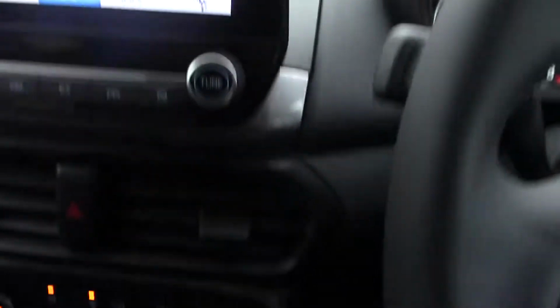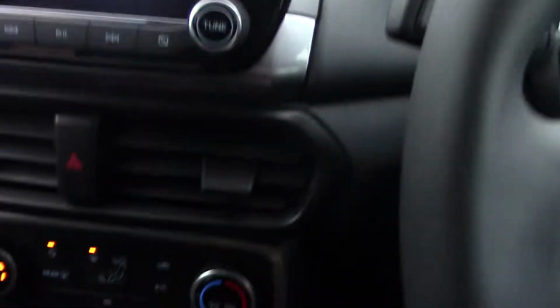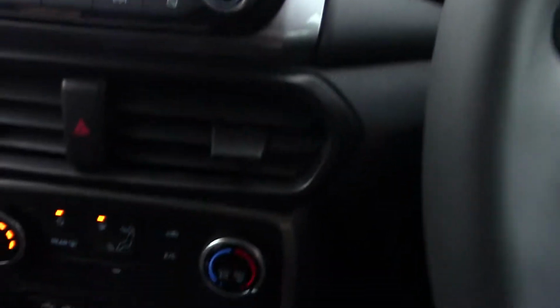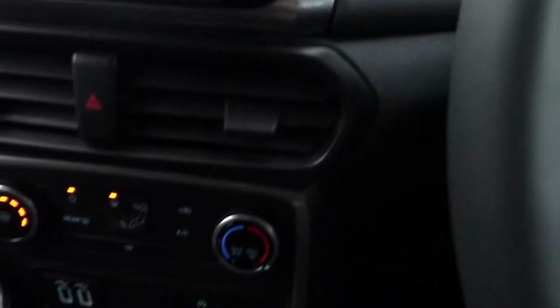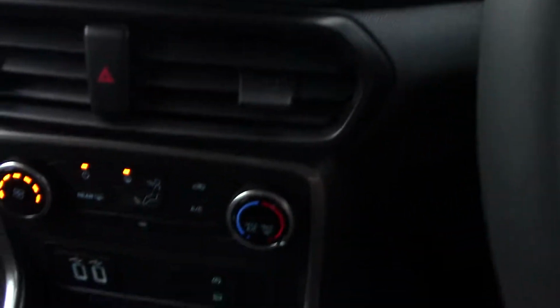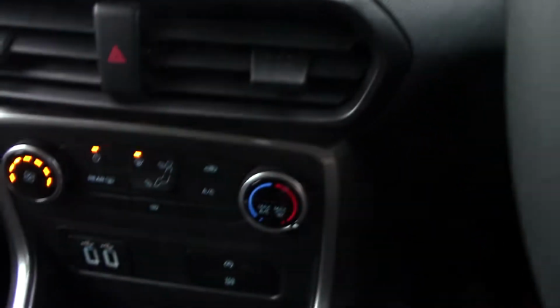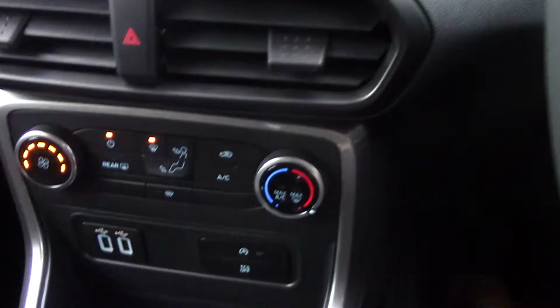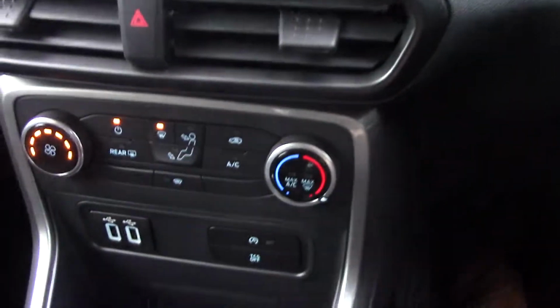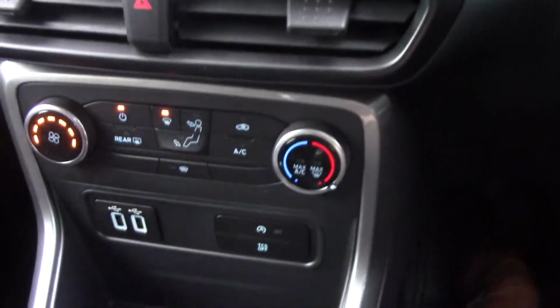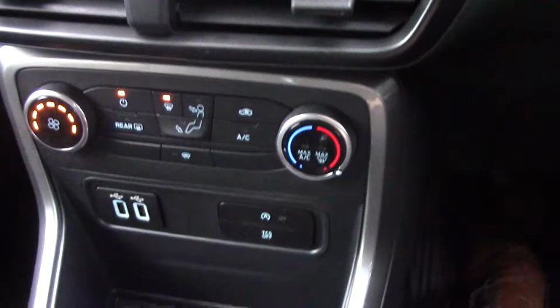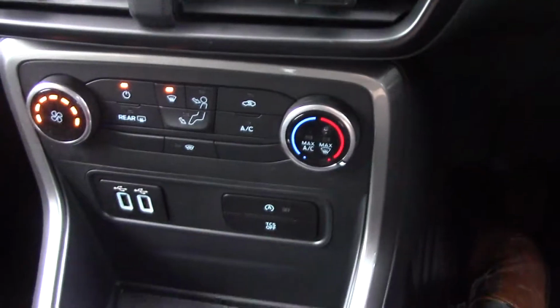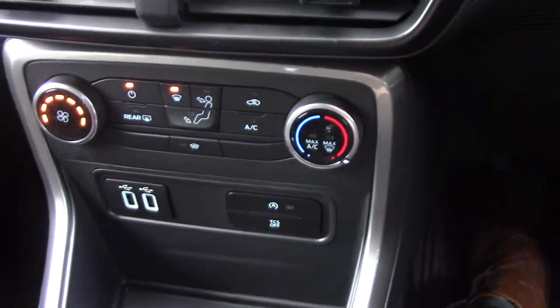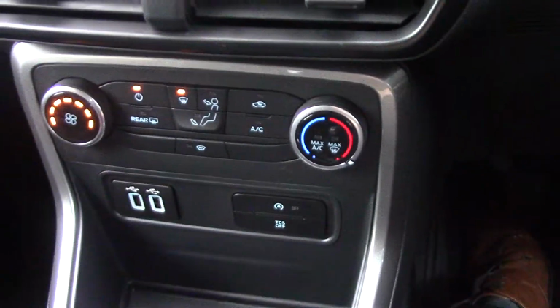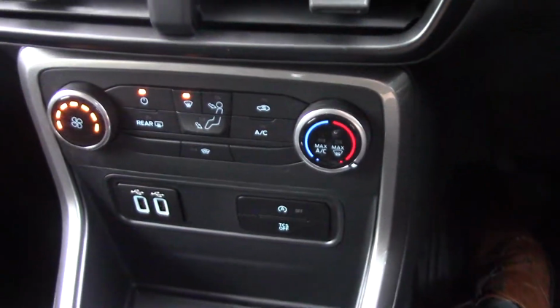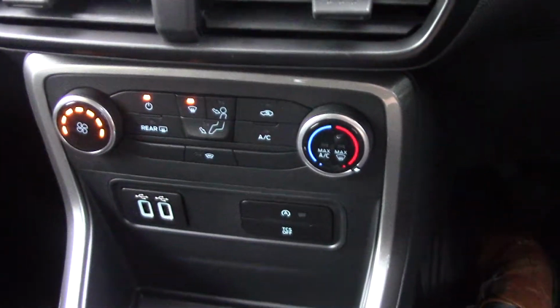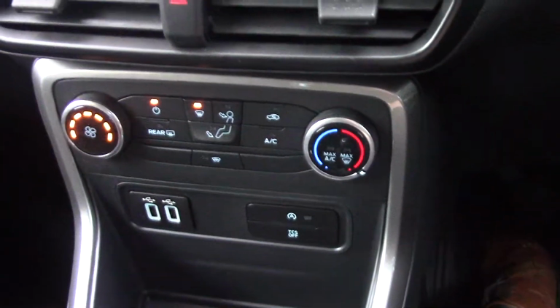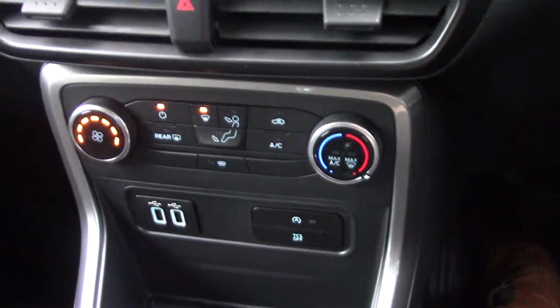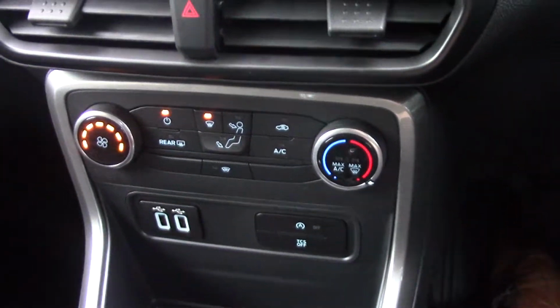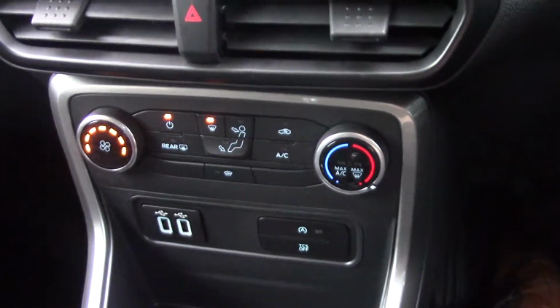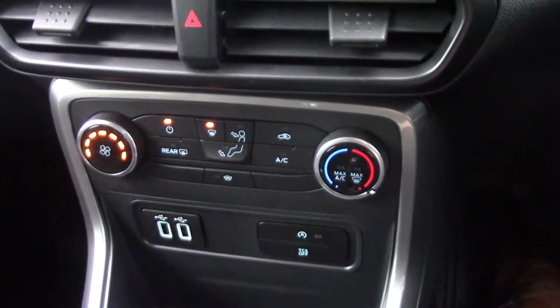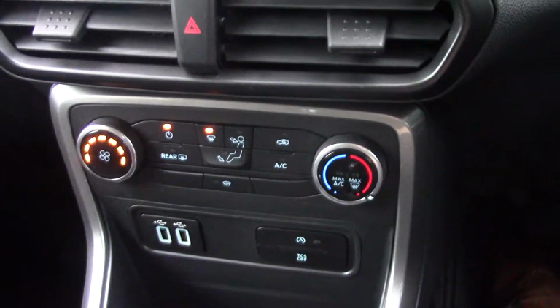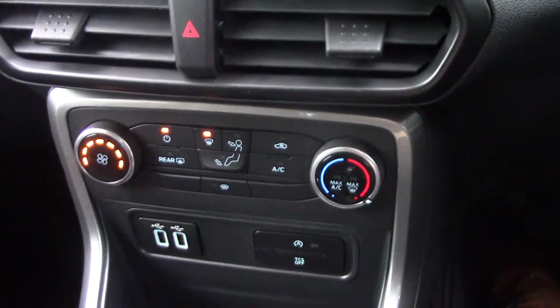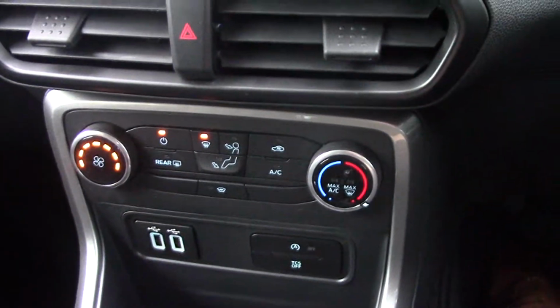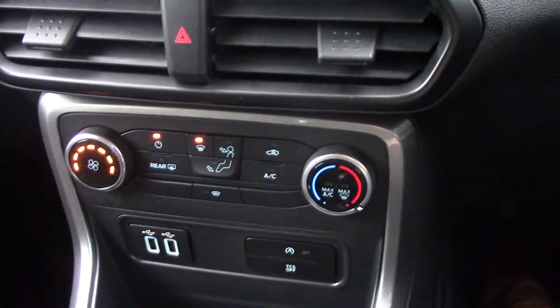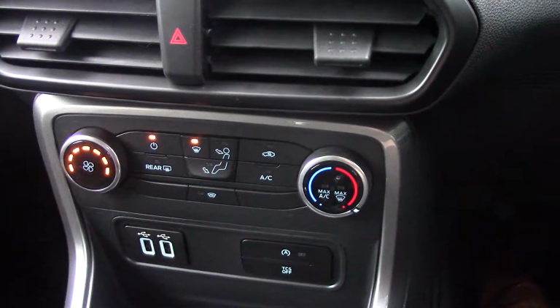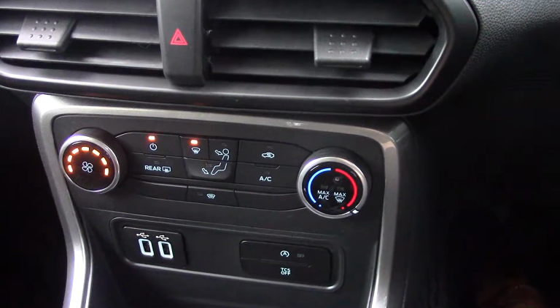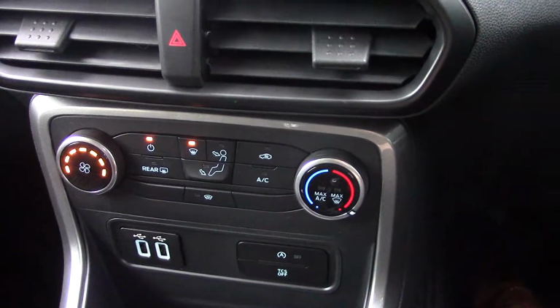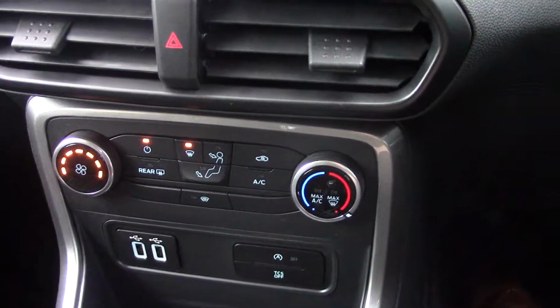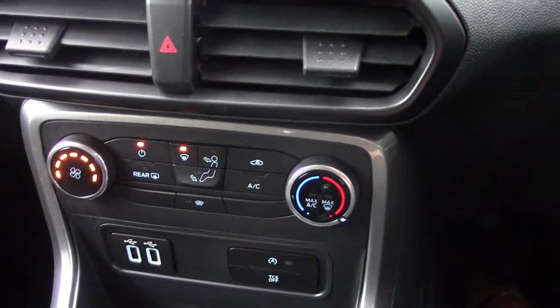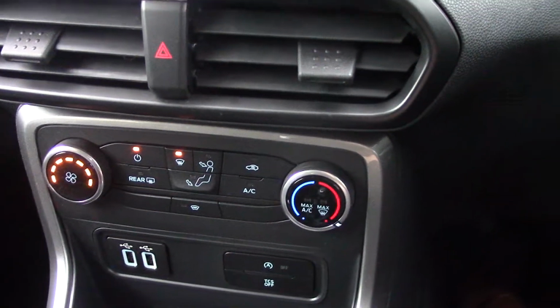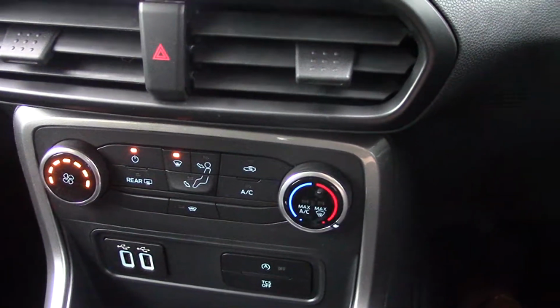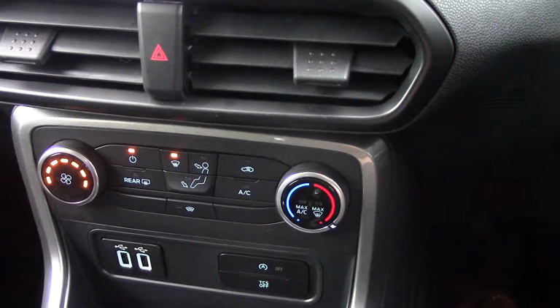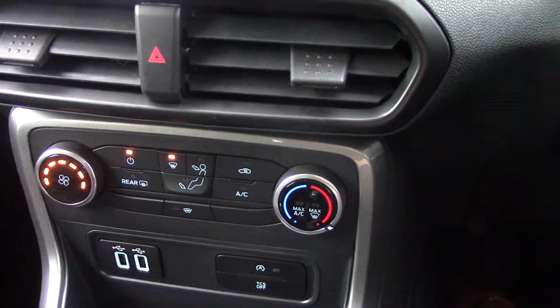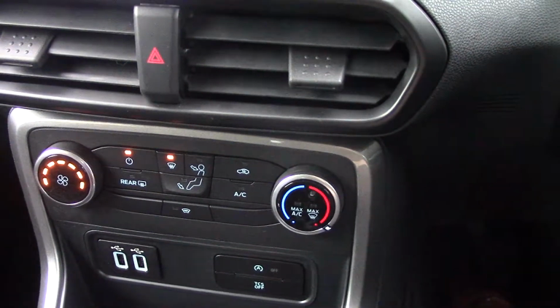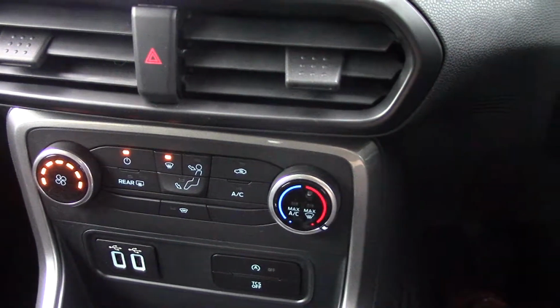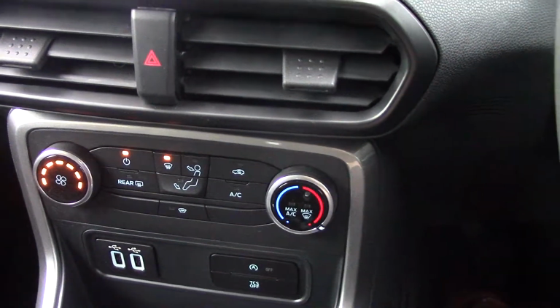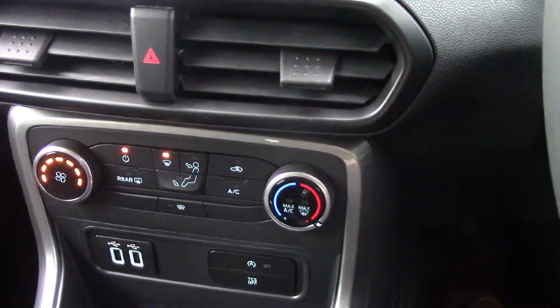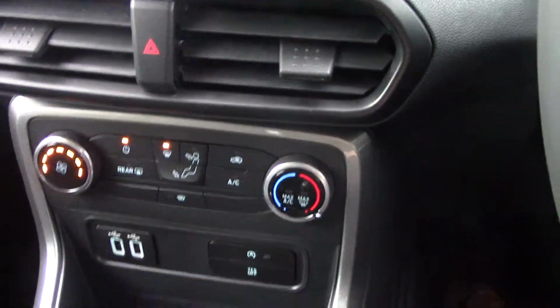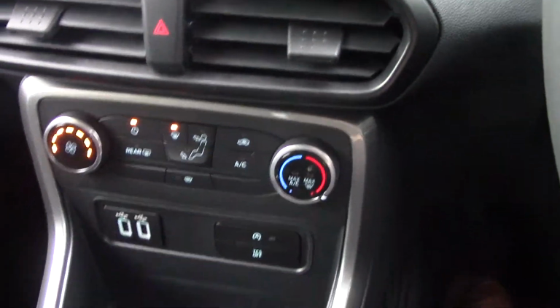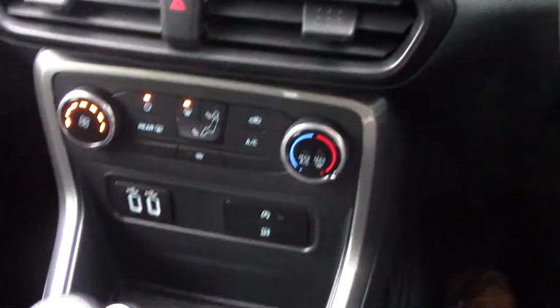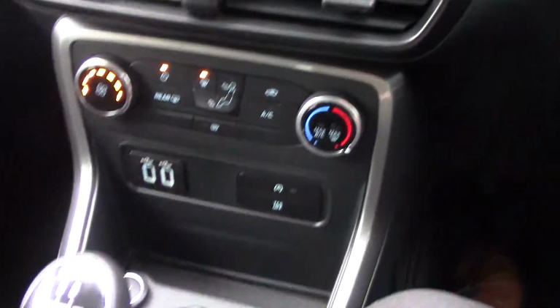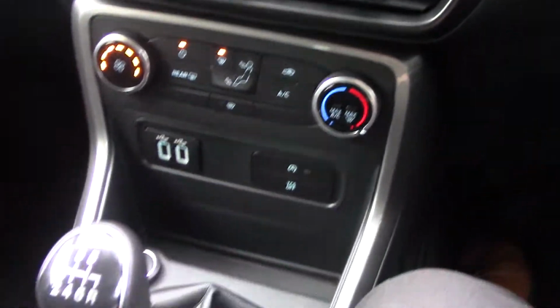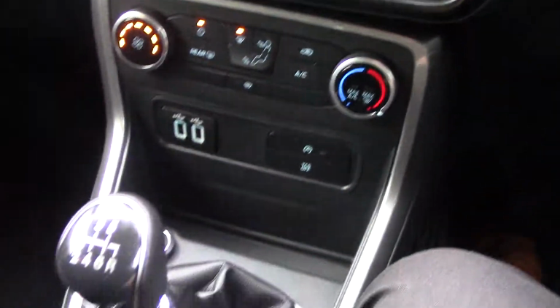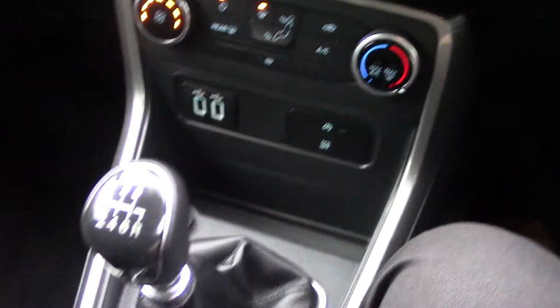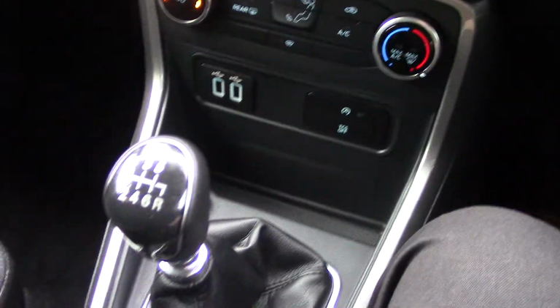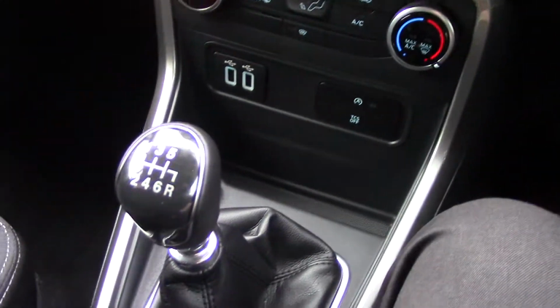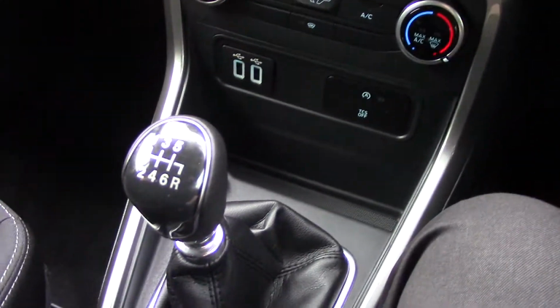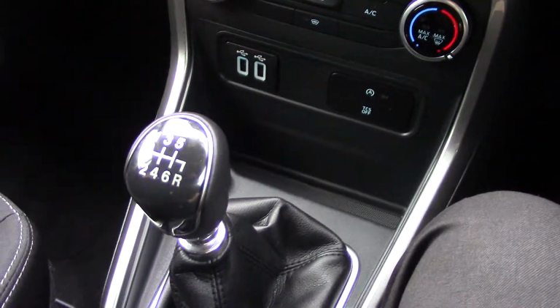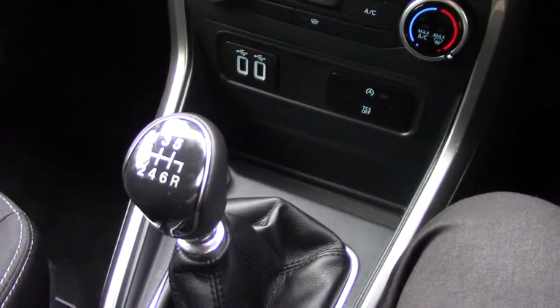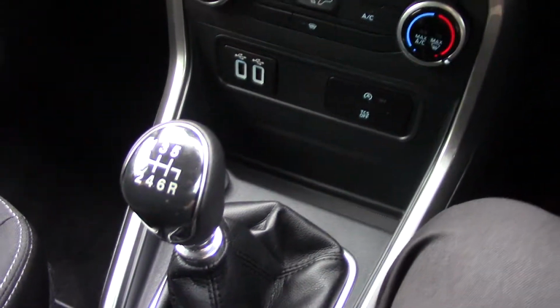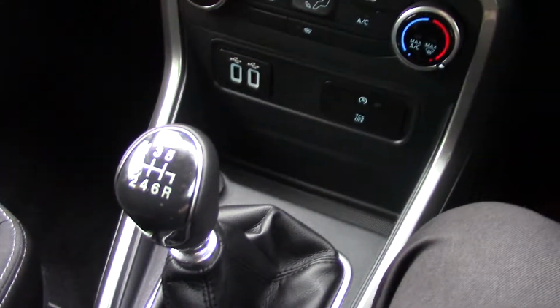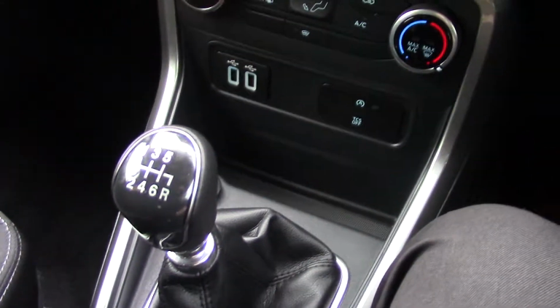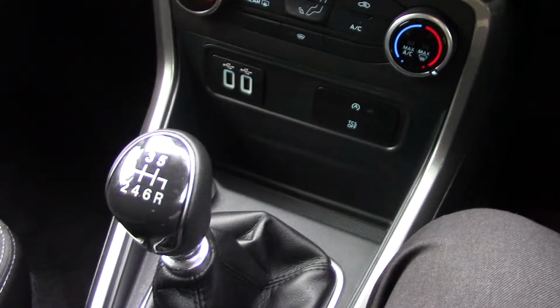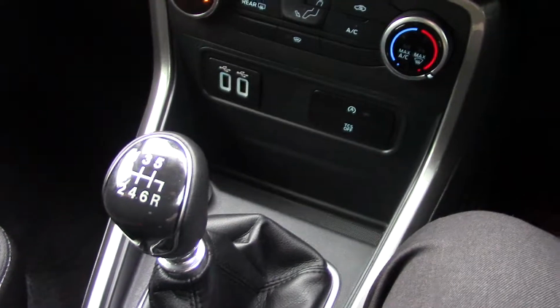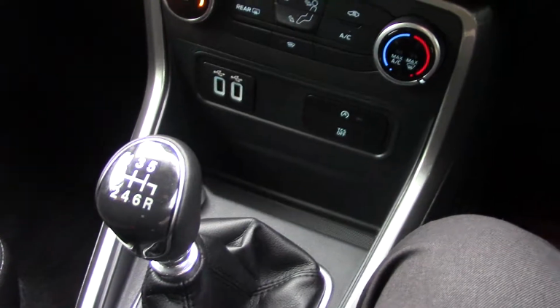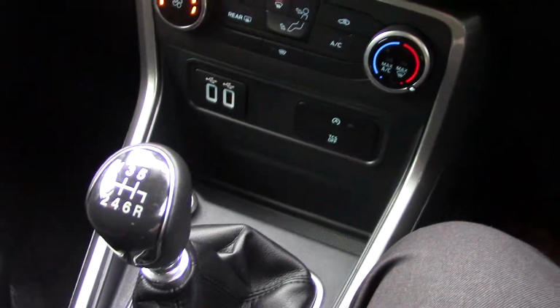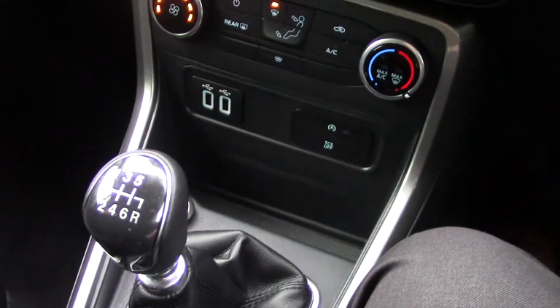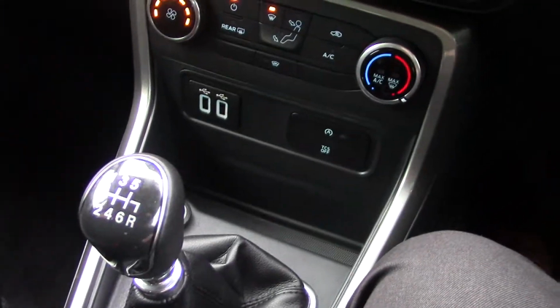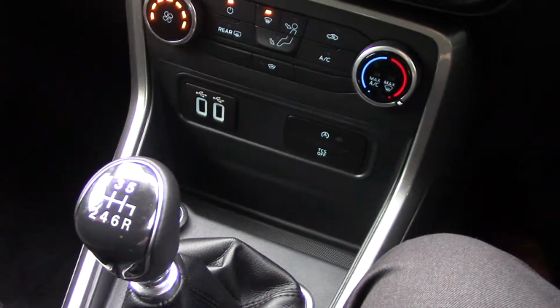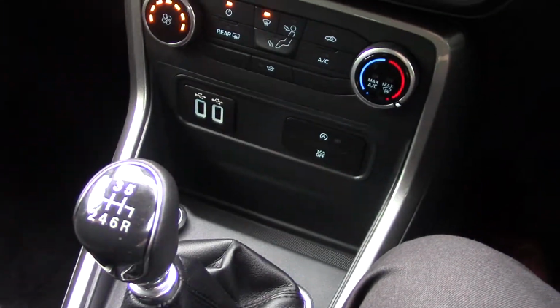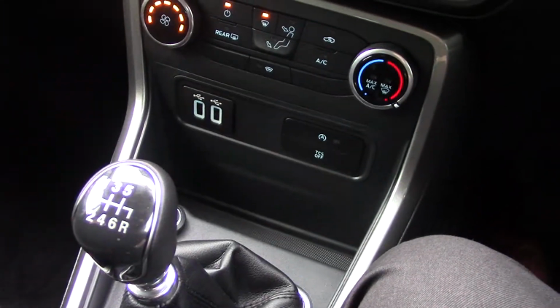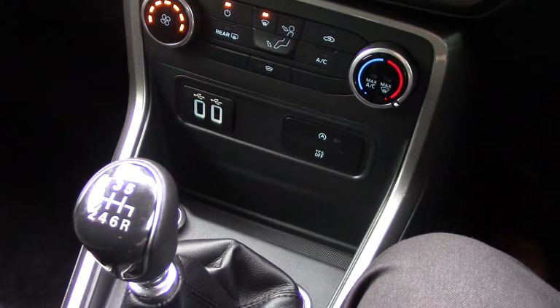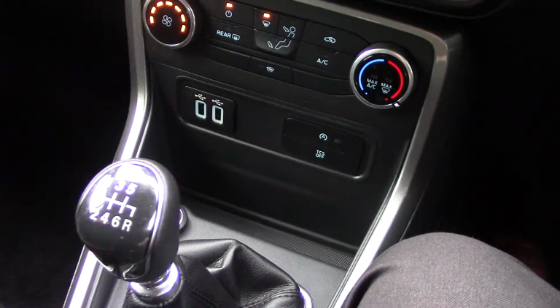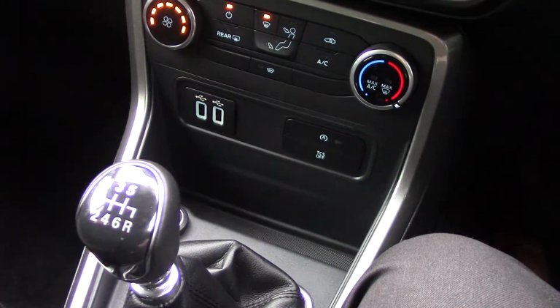Coming down to your heater controls — so your air conditioning and your heated front screen. Then there's a six-speed manual gearbox.